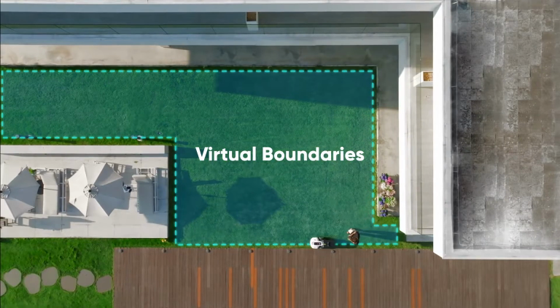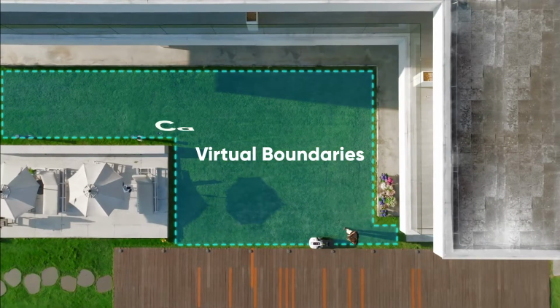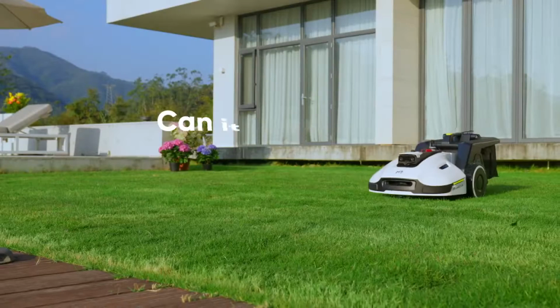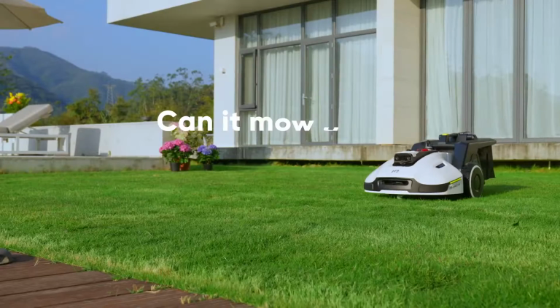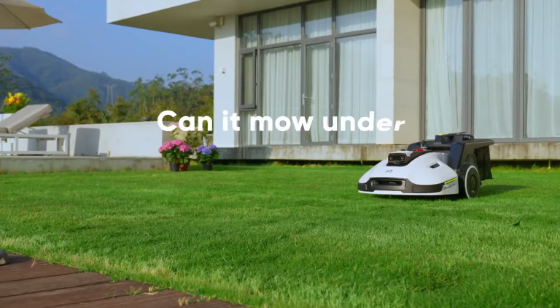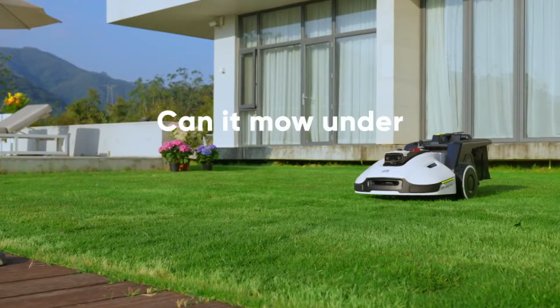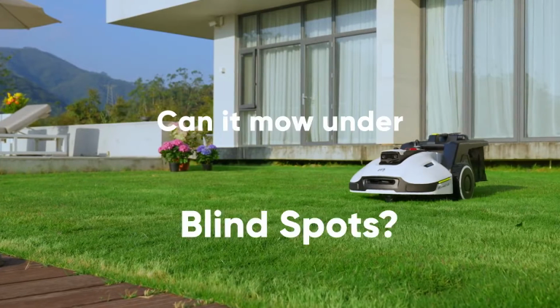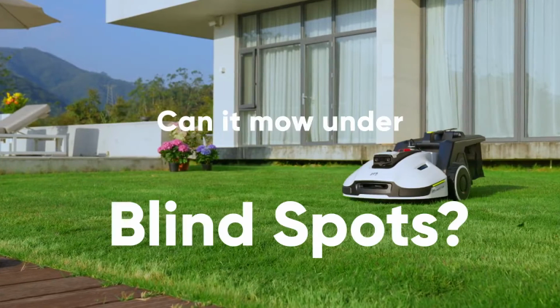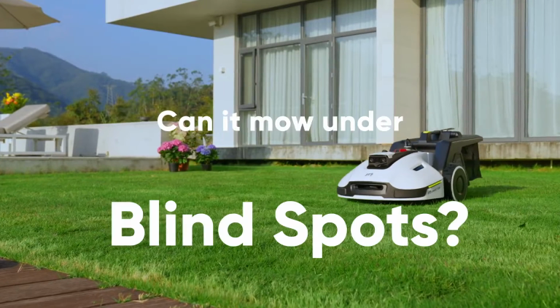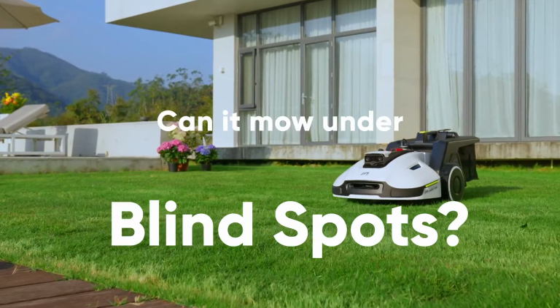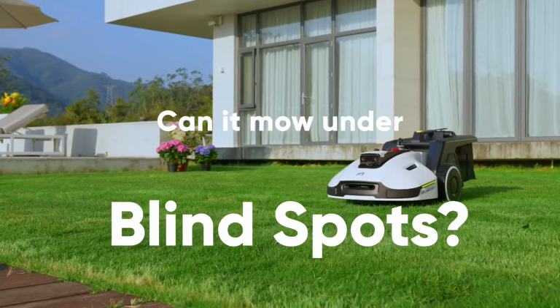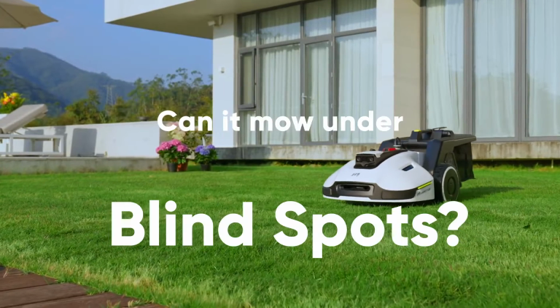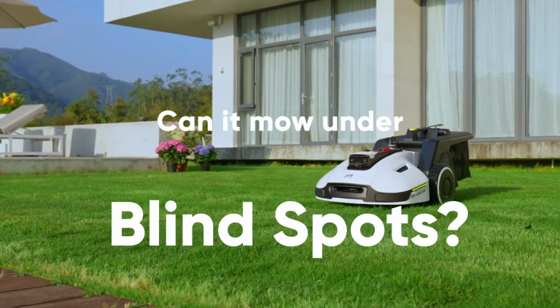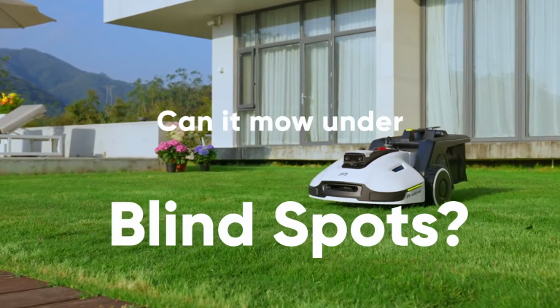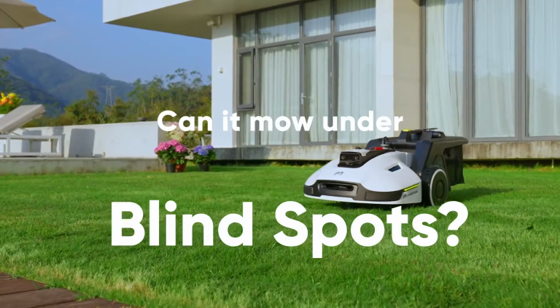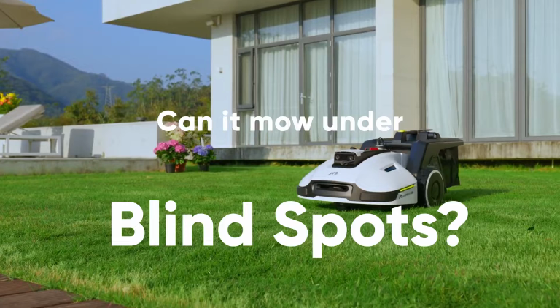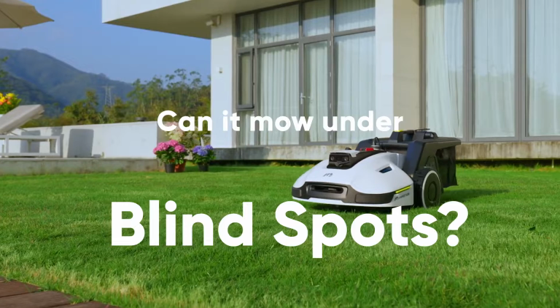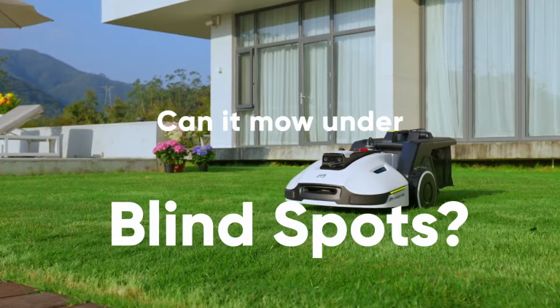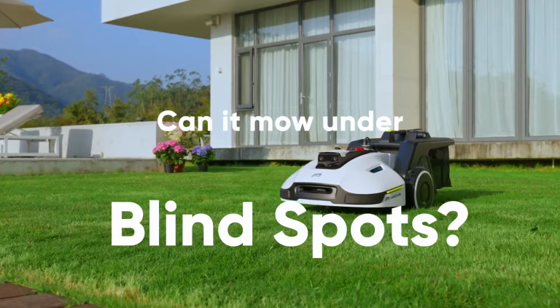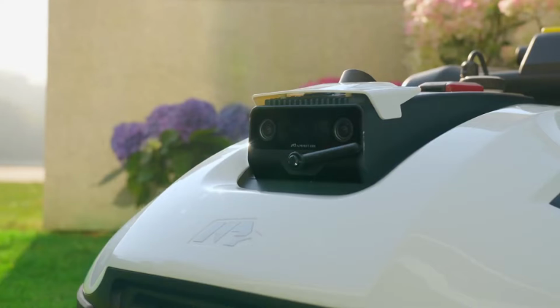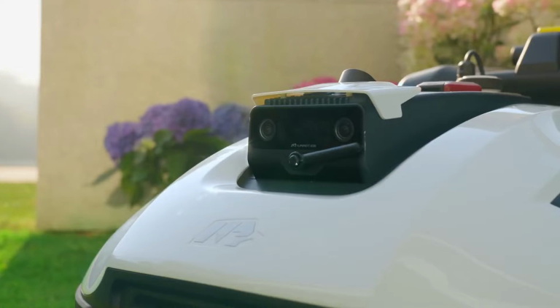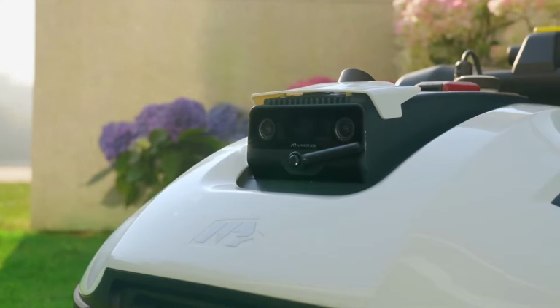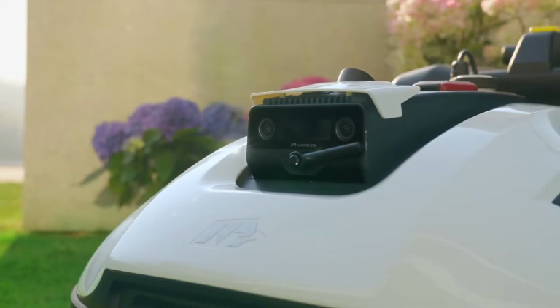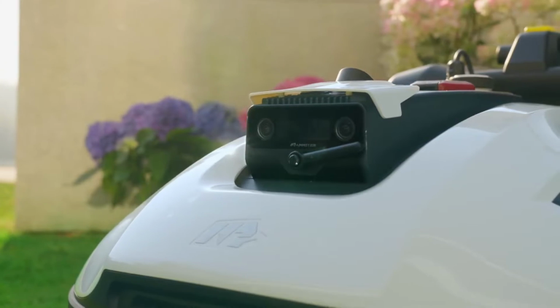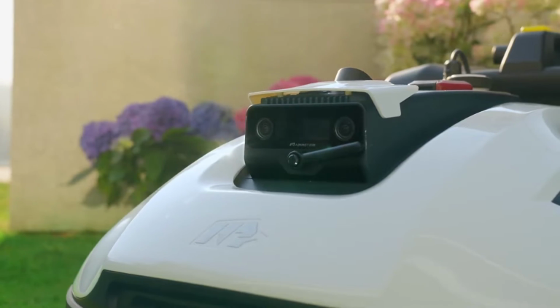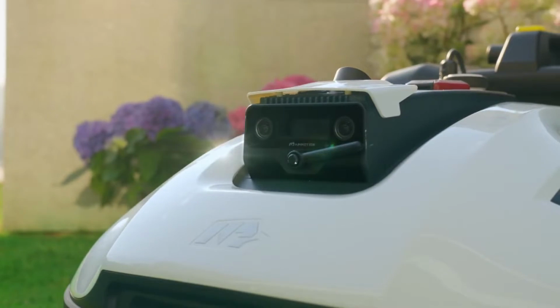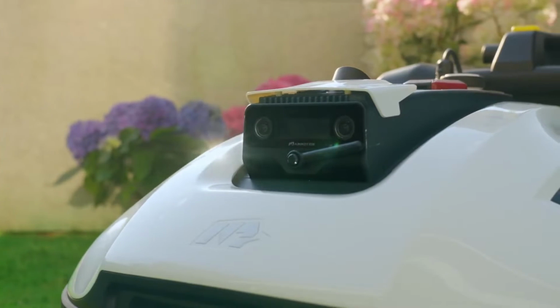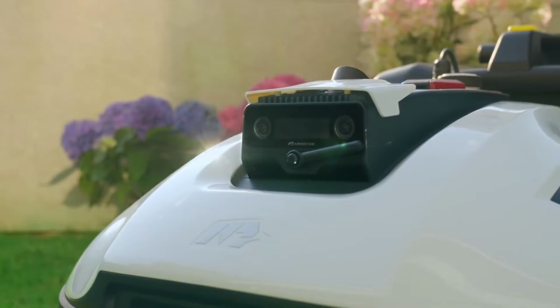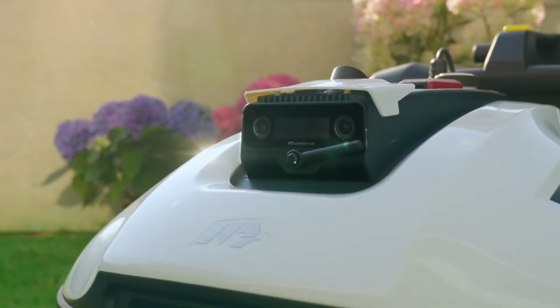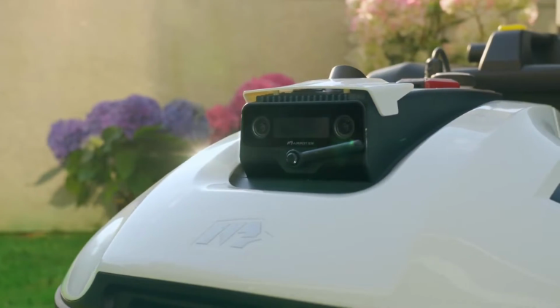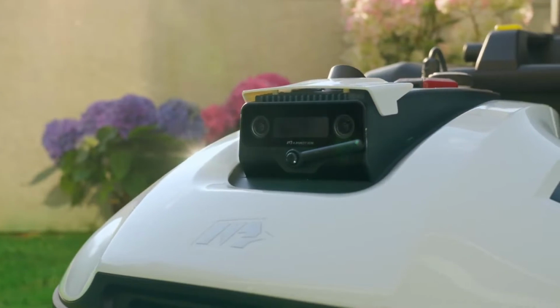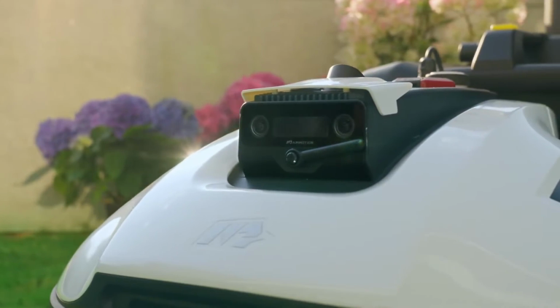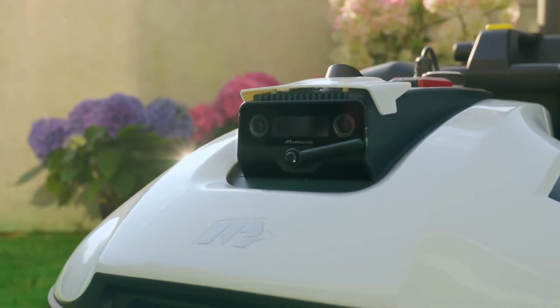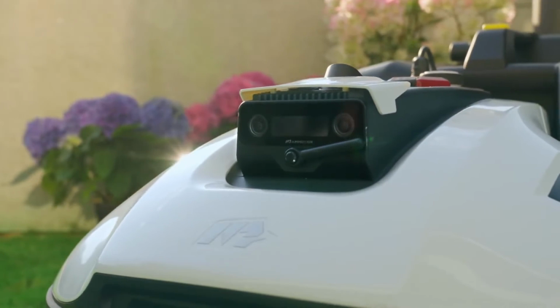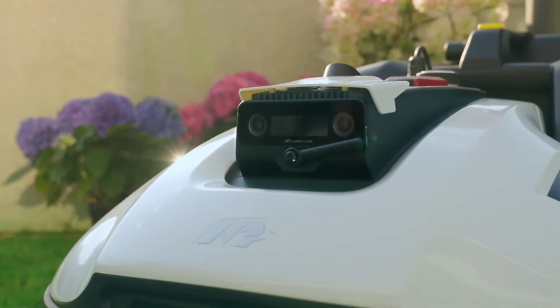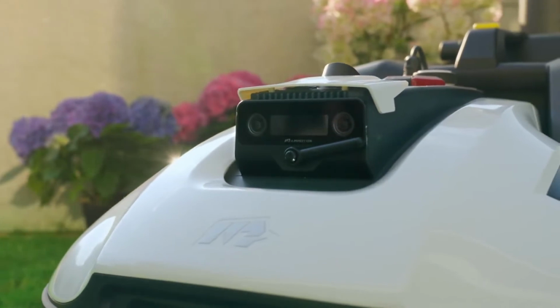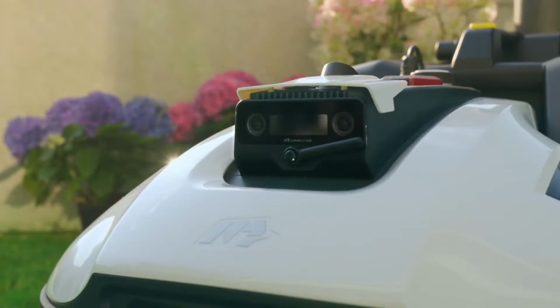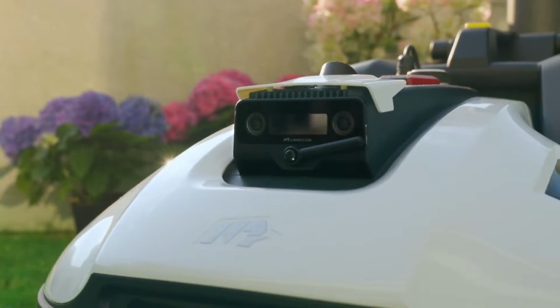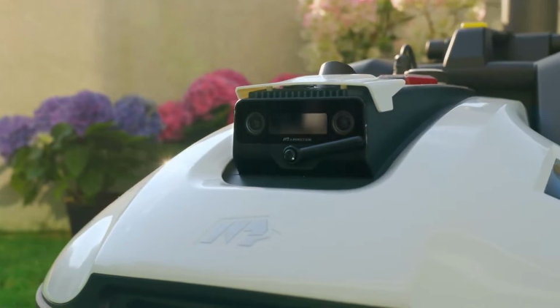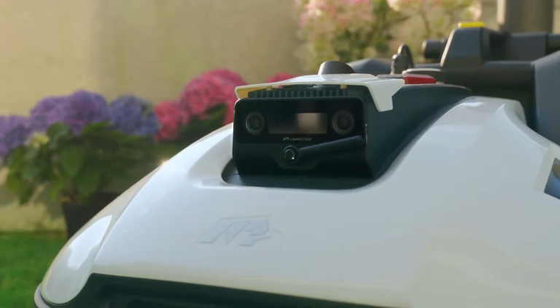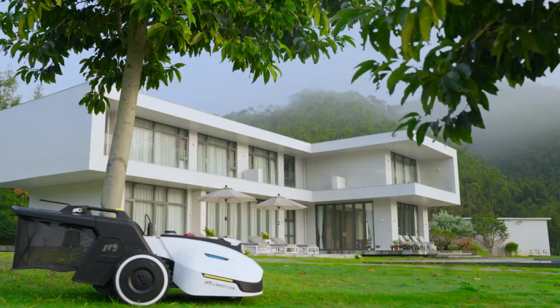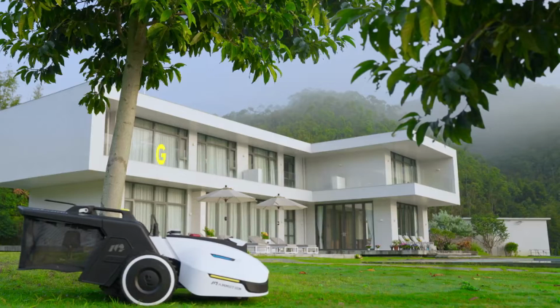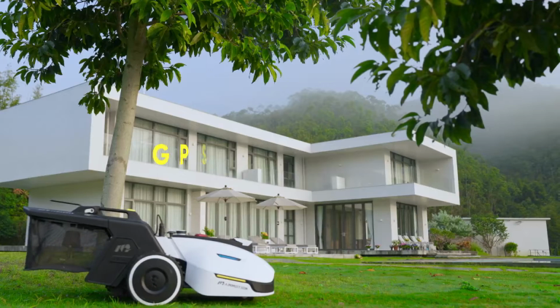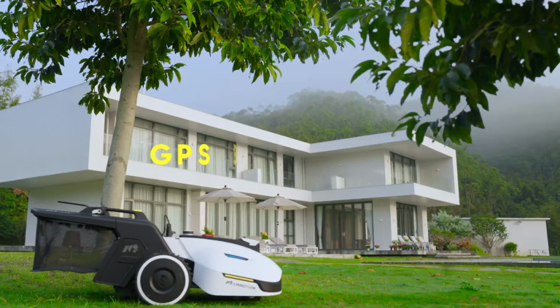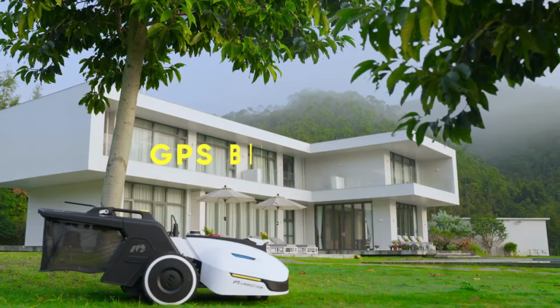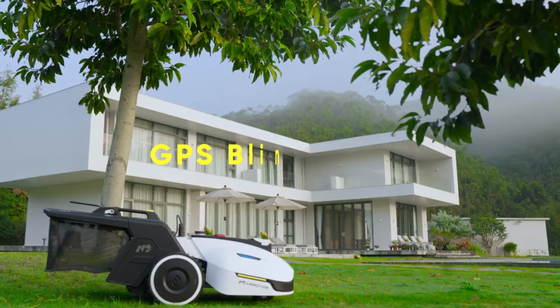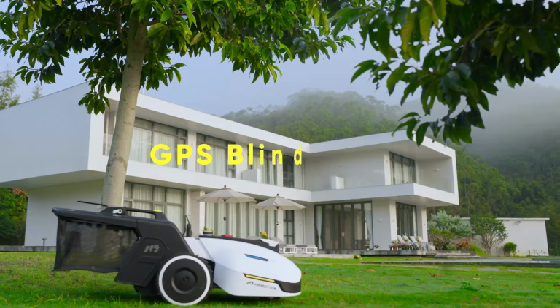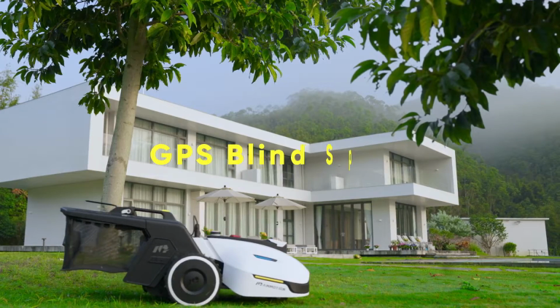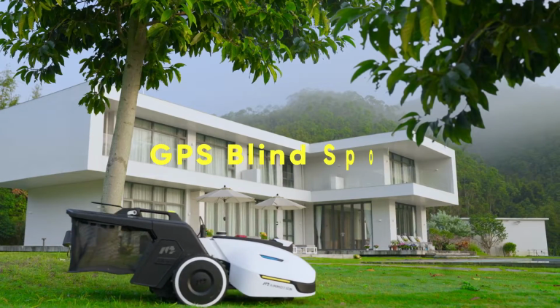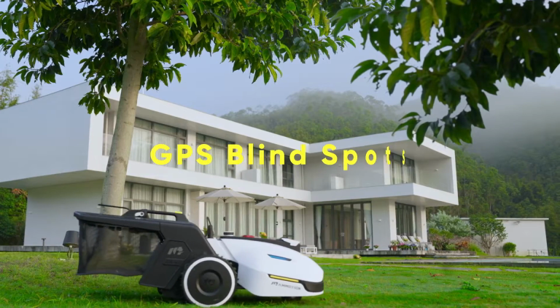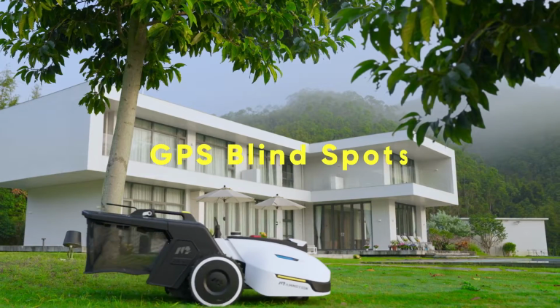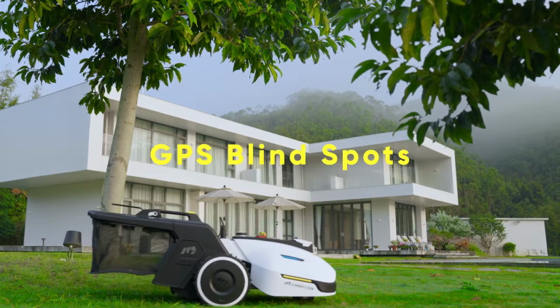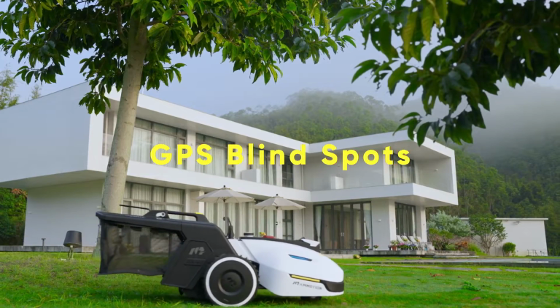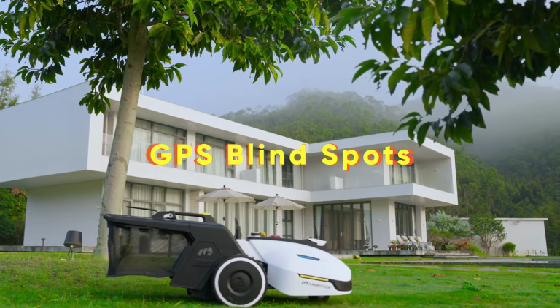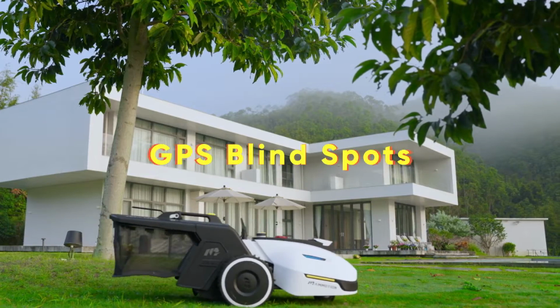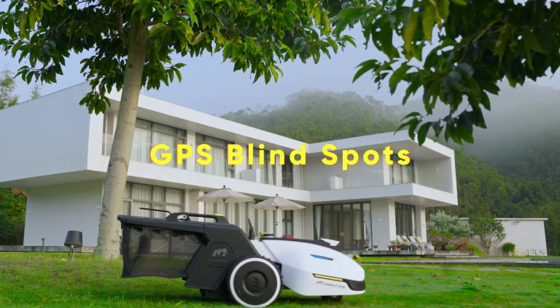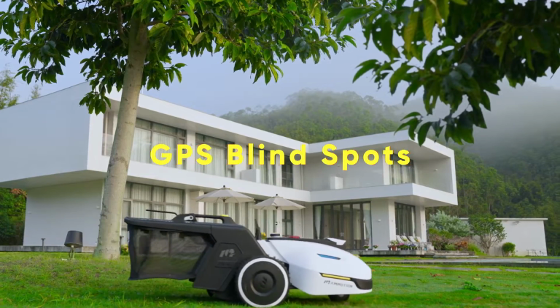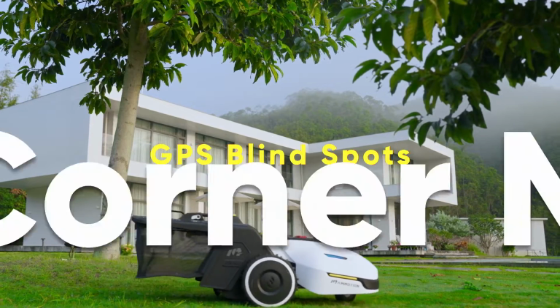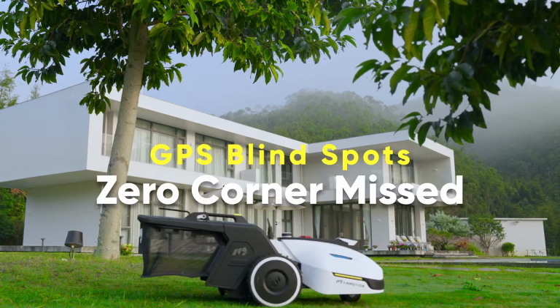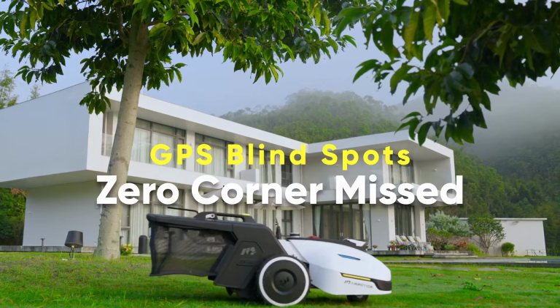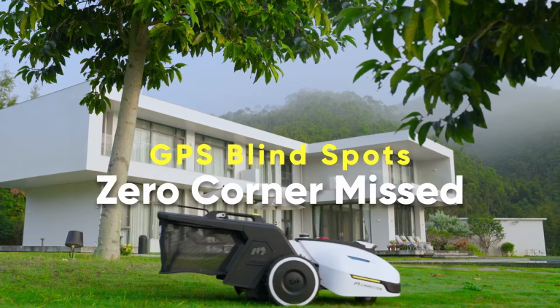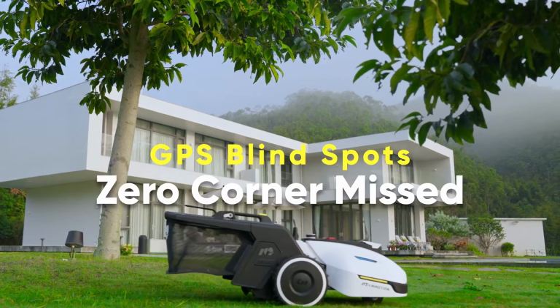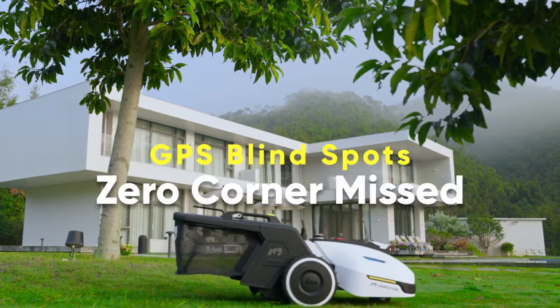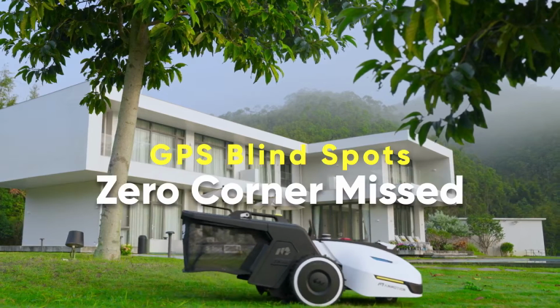Can it mow under blind spots? The cutting-edge 3D vision navigation system enables Yucca to mow GPS blind spots accurately.